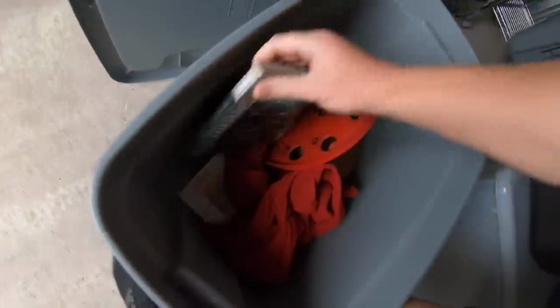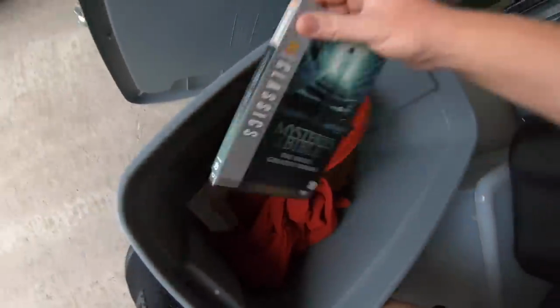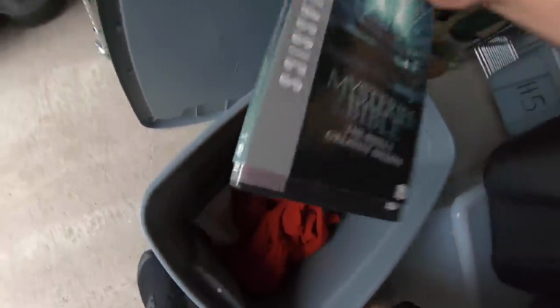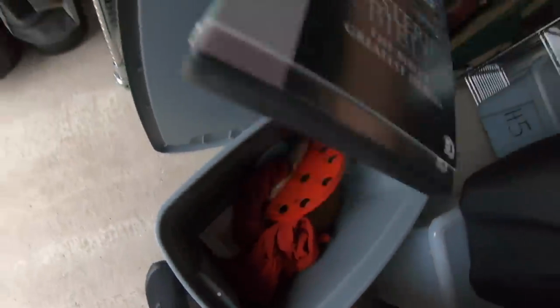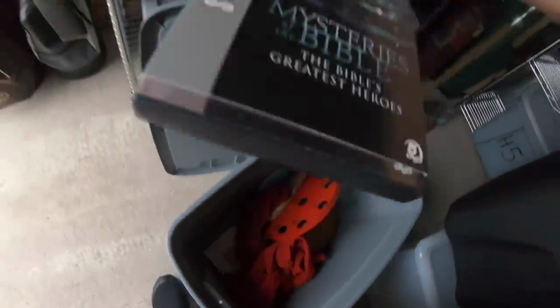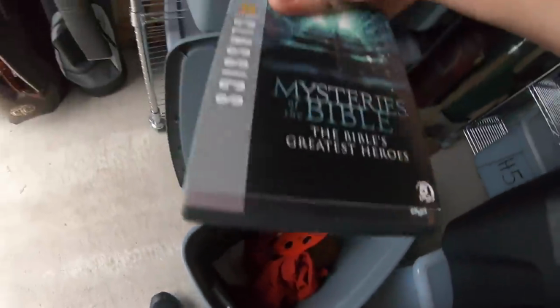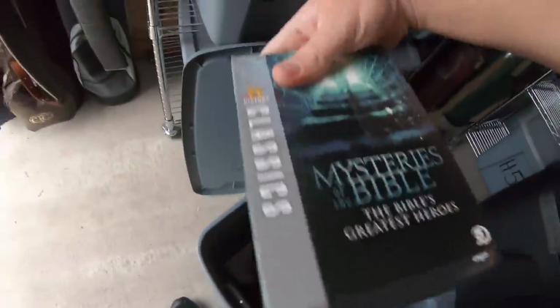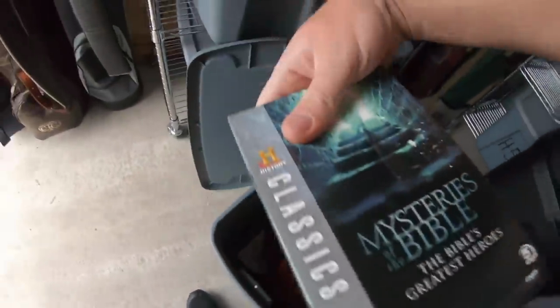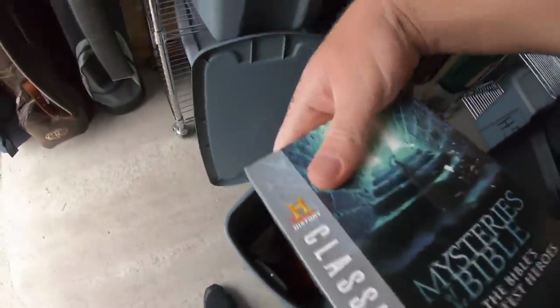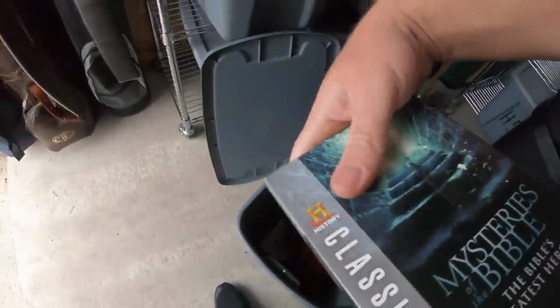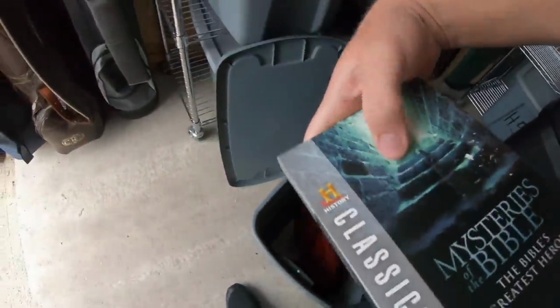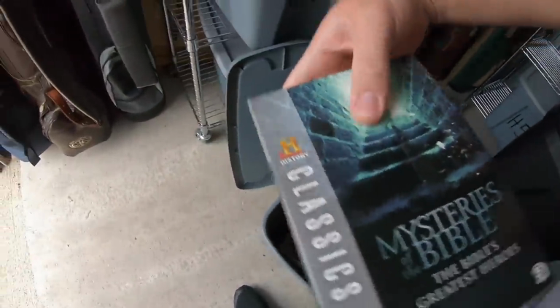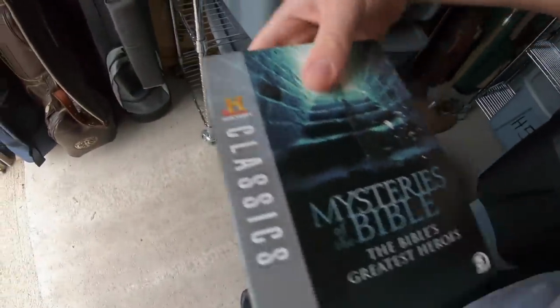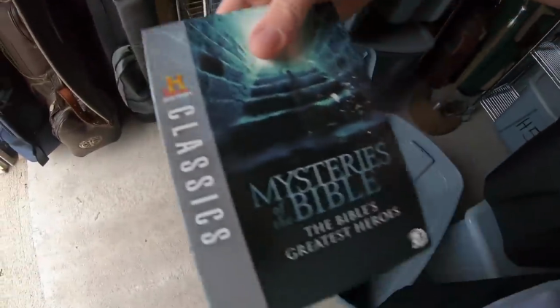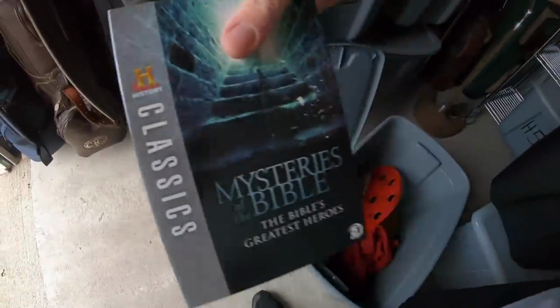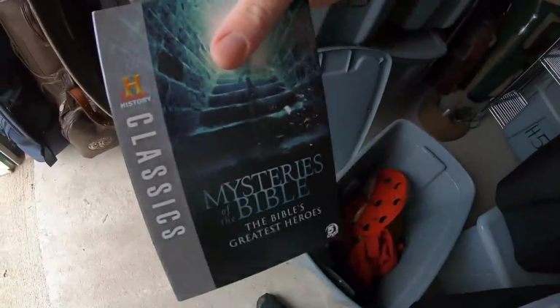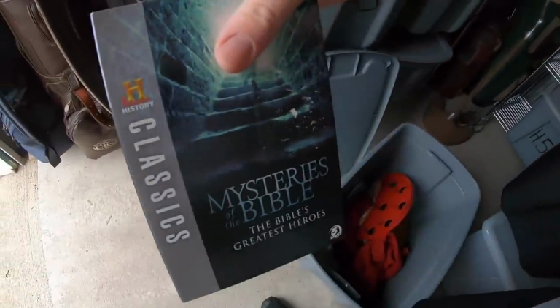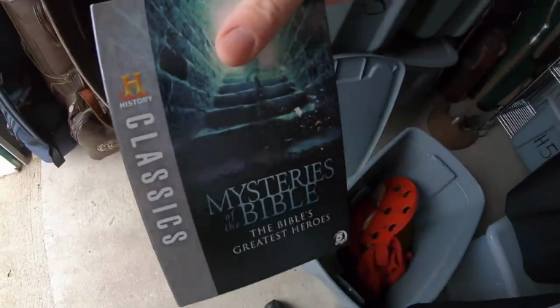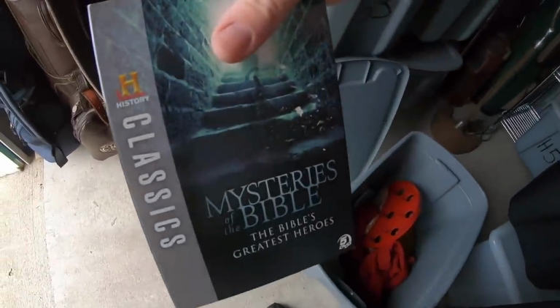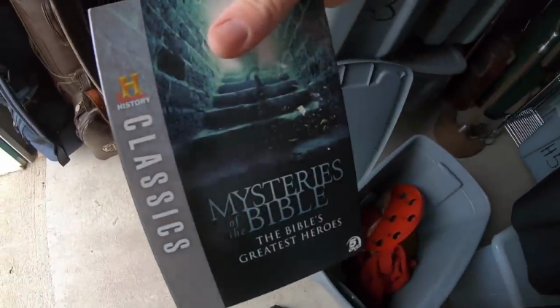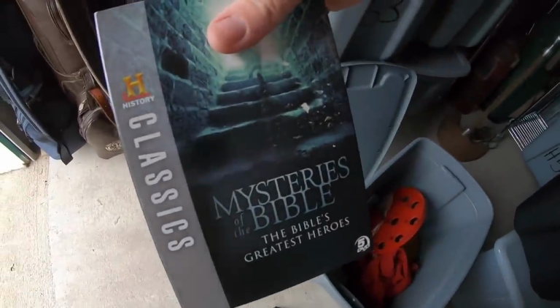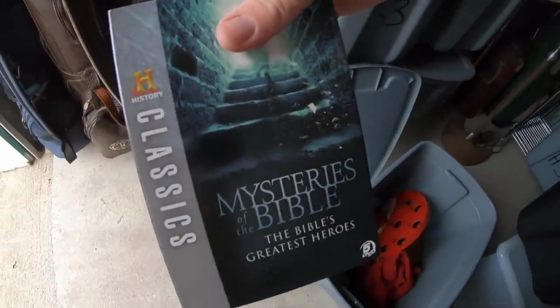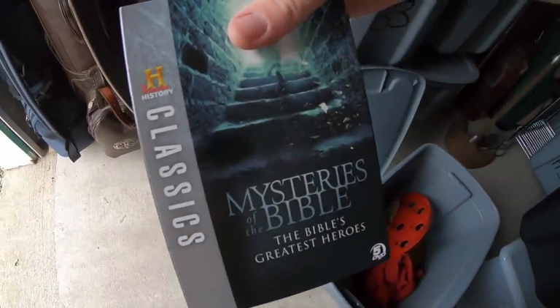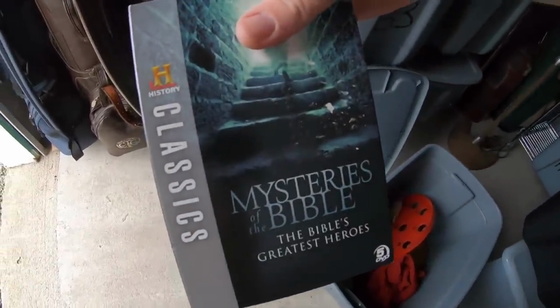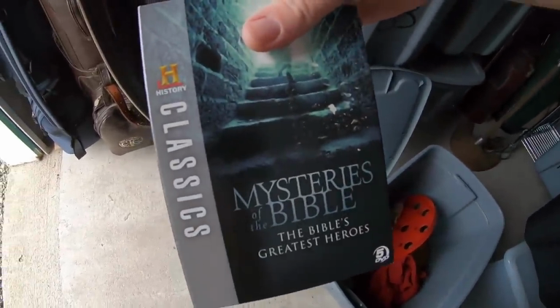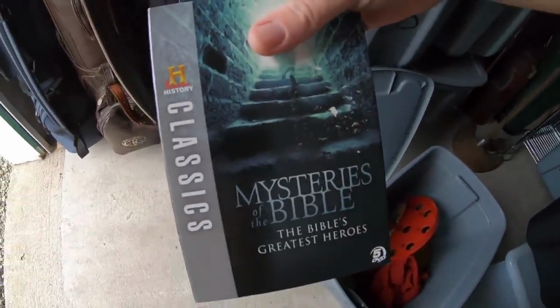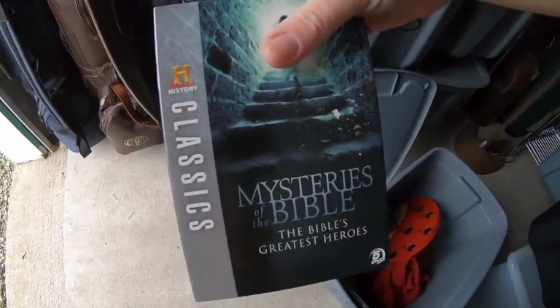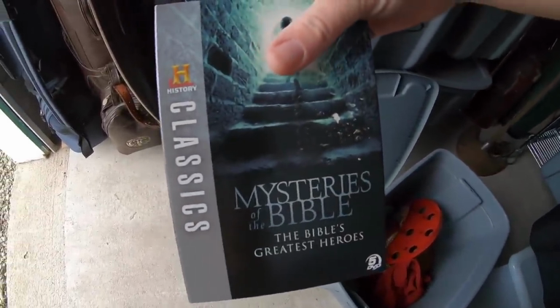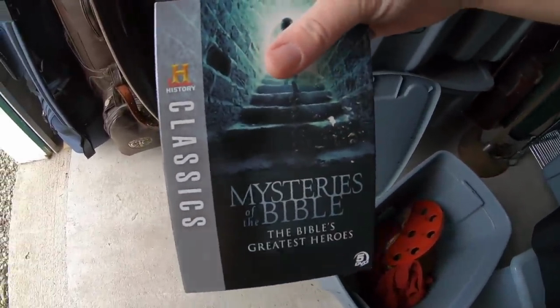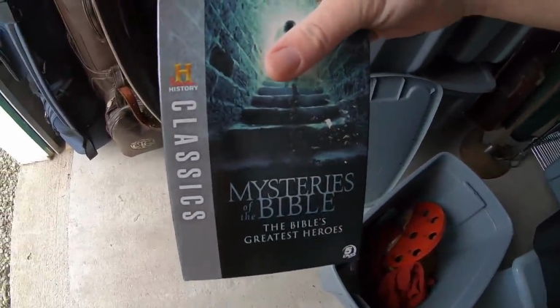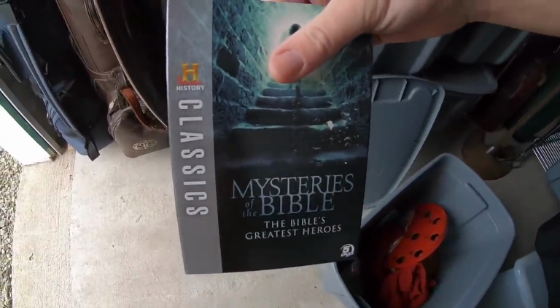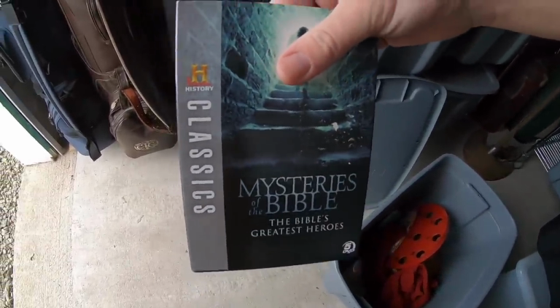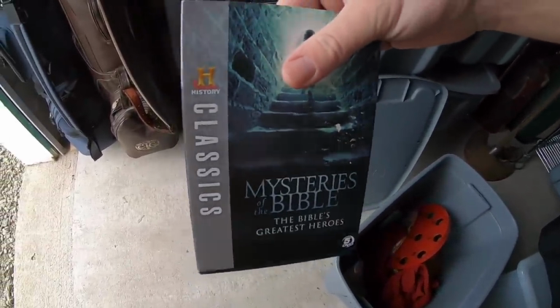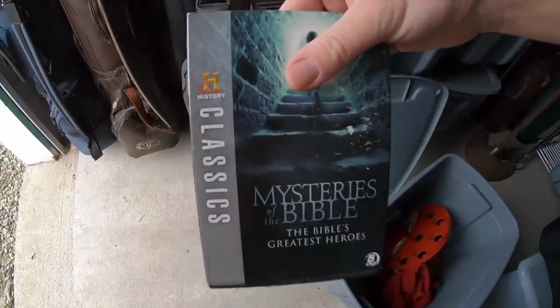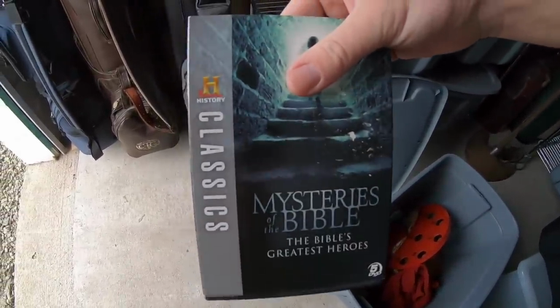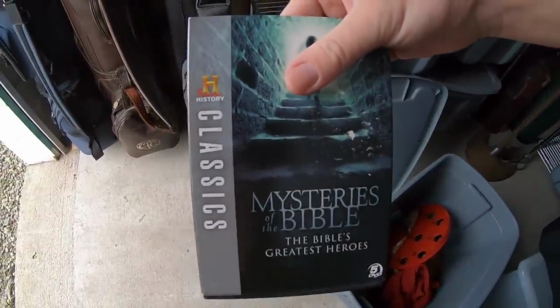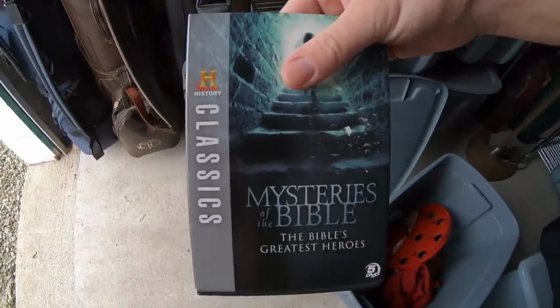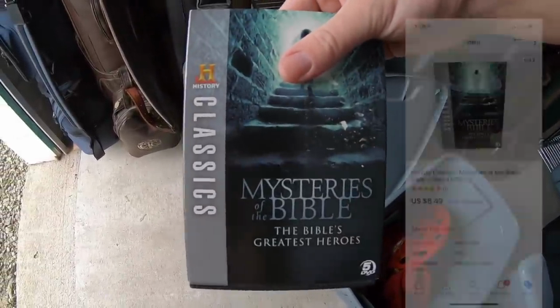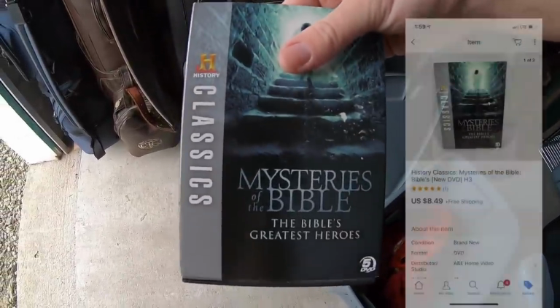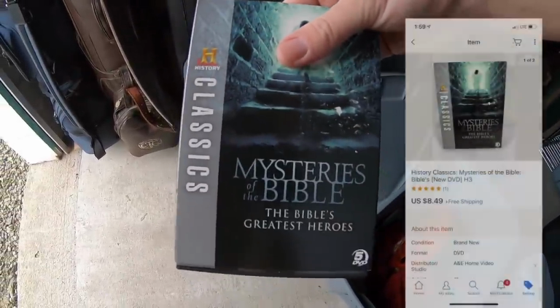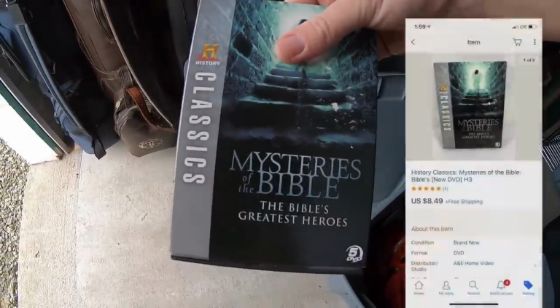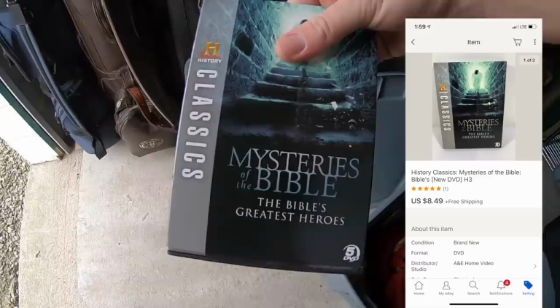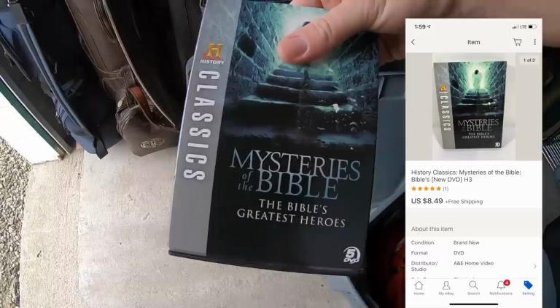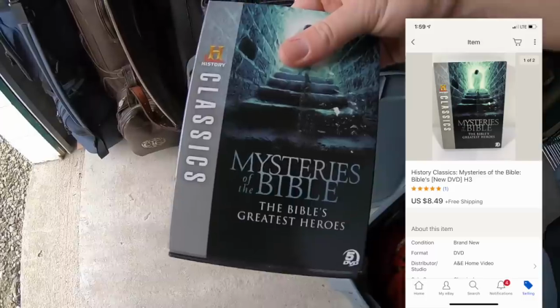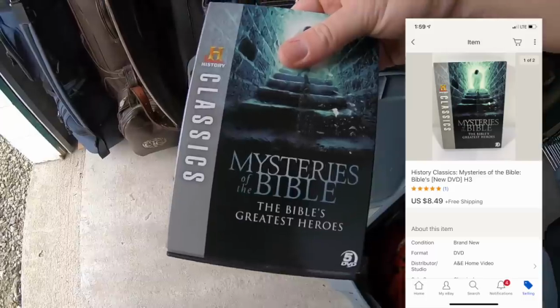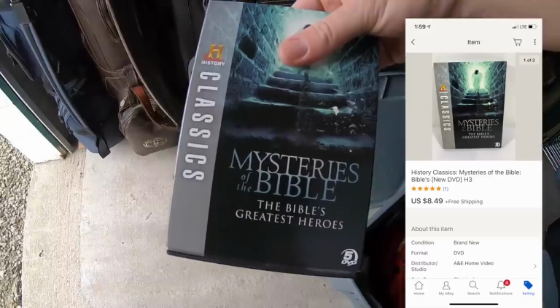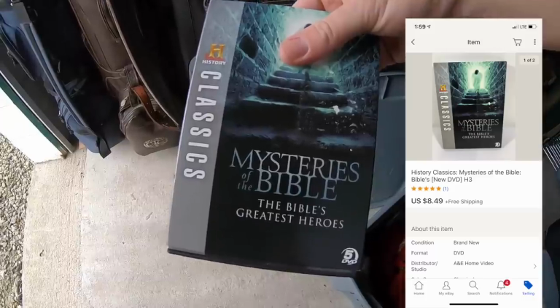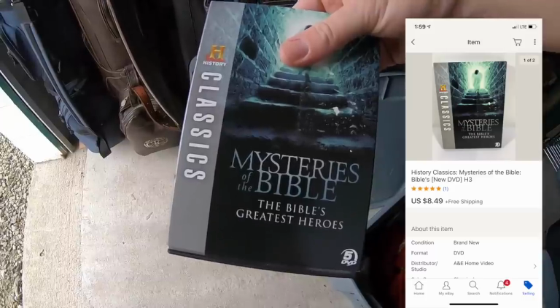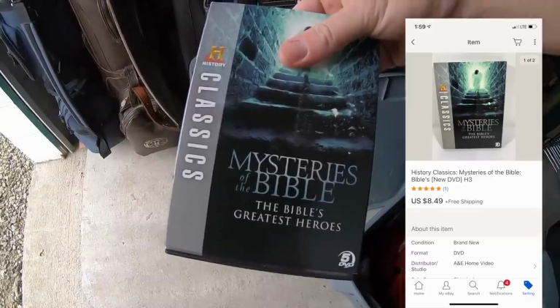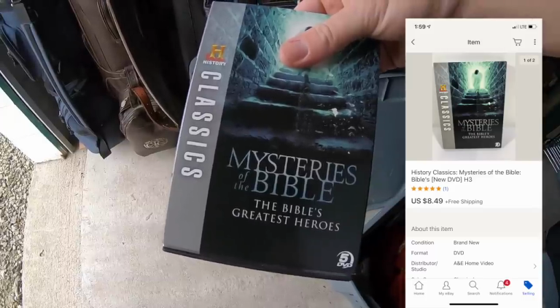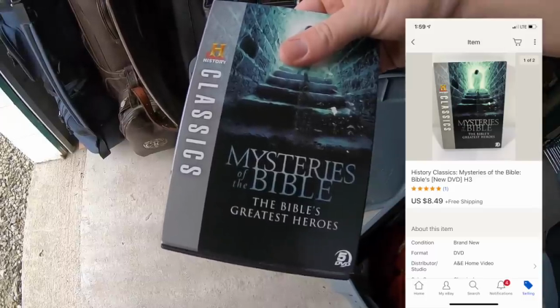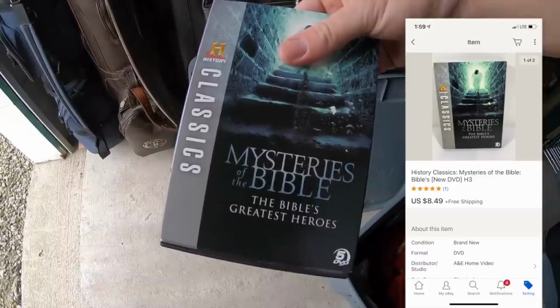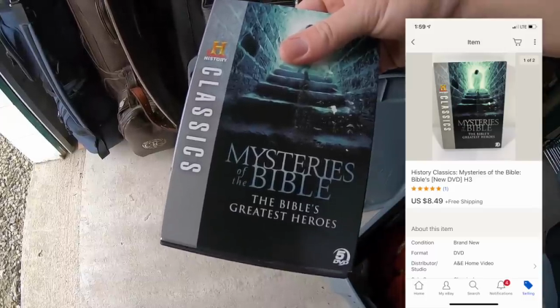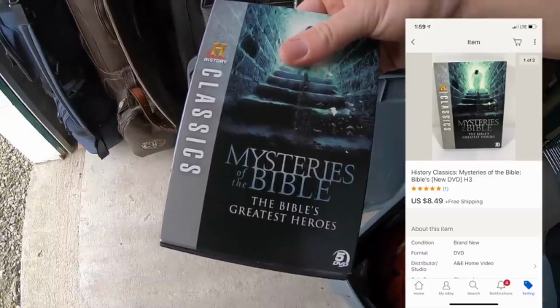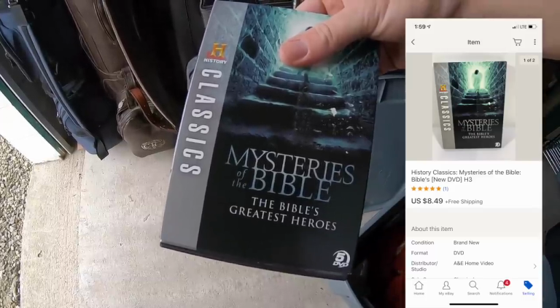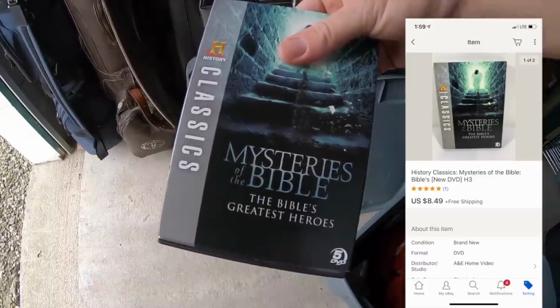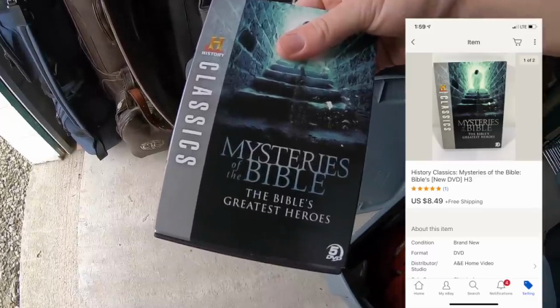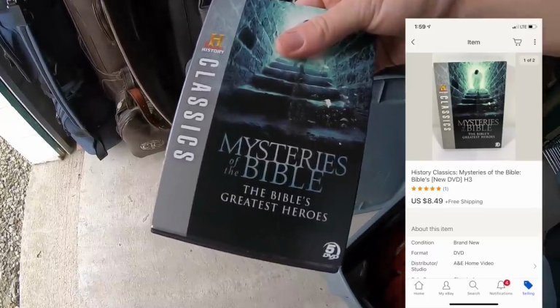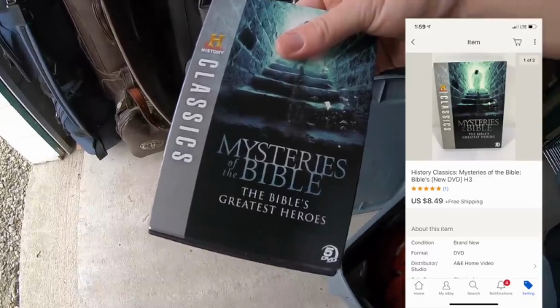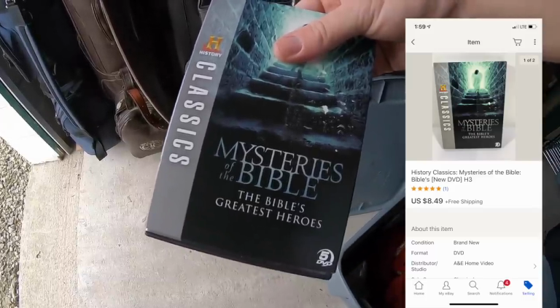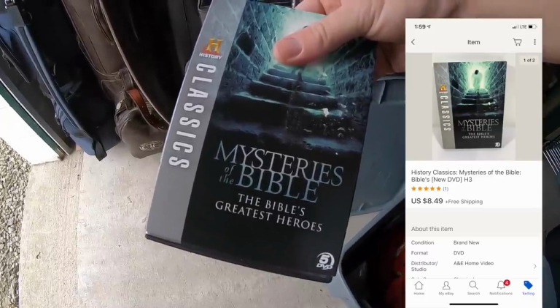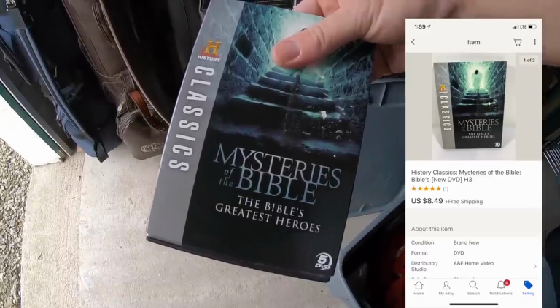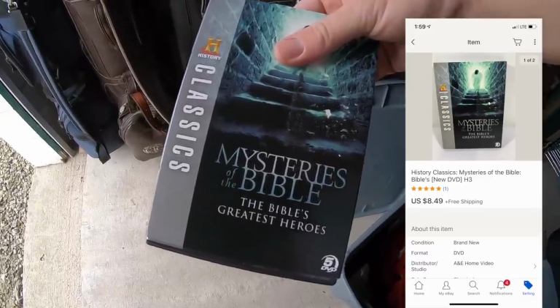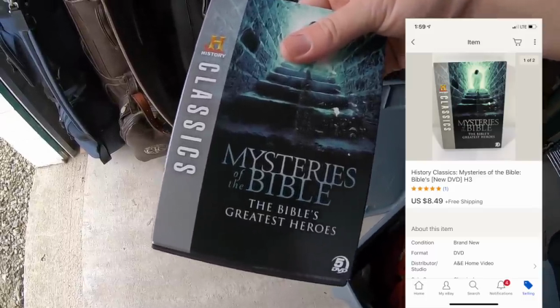Next thing I'm pulling is a History Classics: Mysteries of the Bible DVD, sold for $8.49, also going to James with the other items pulled earlier.